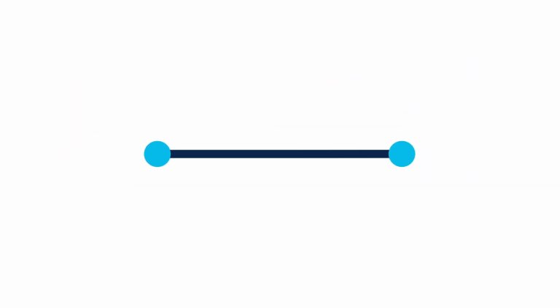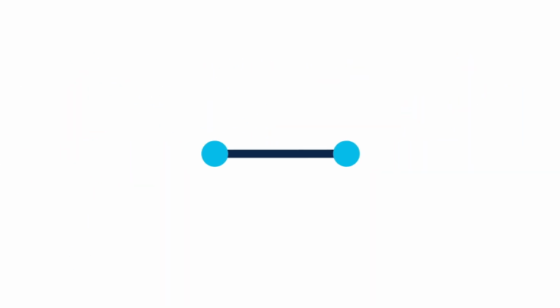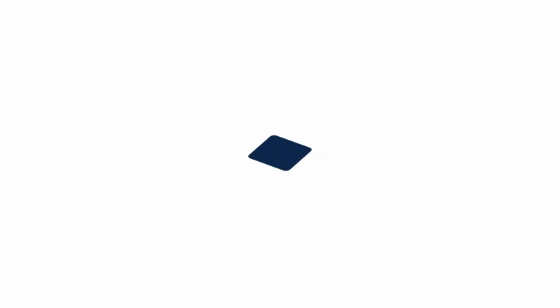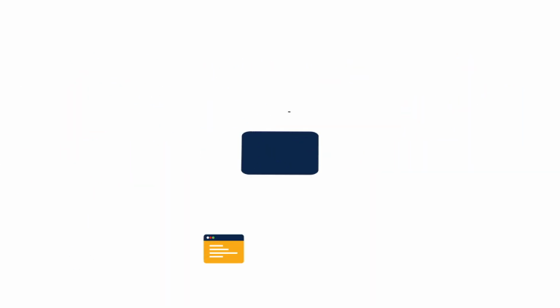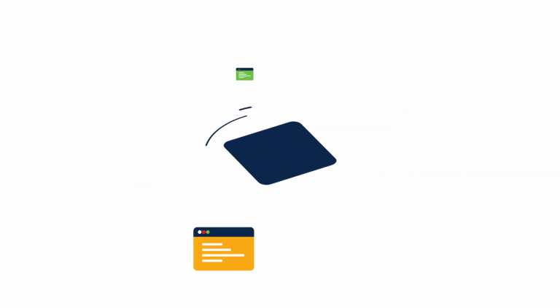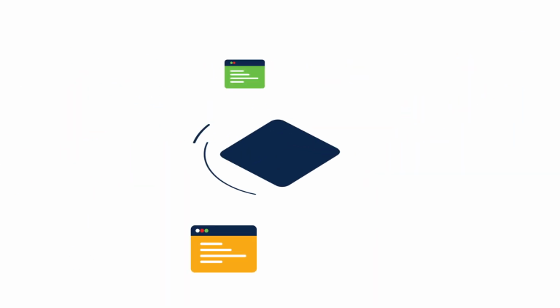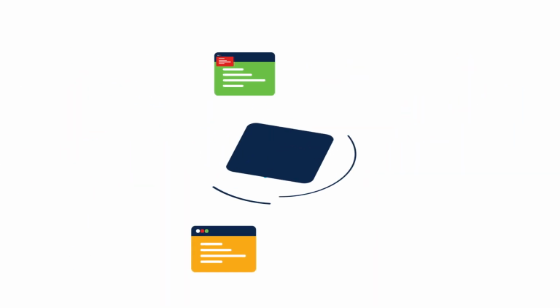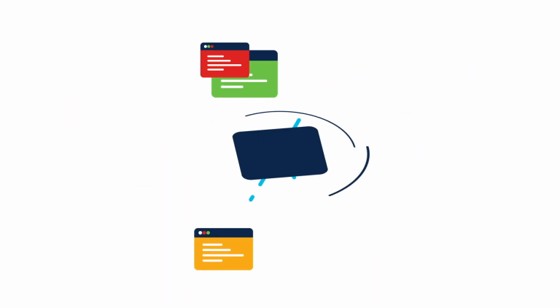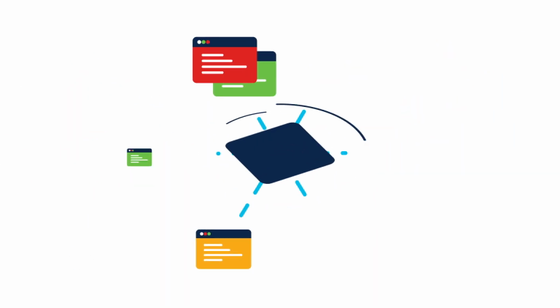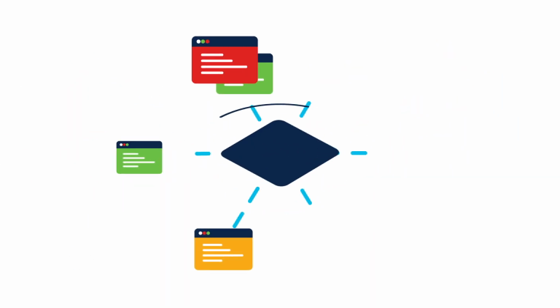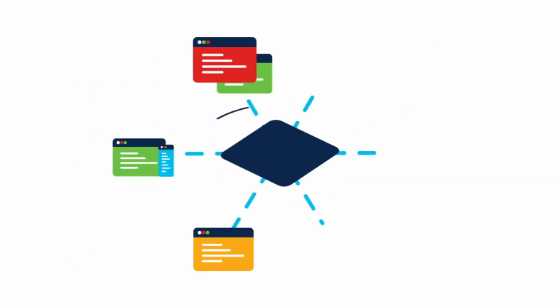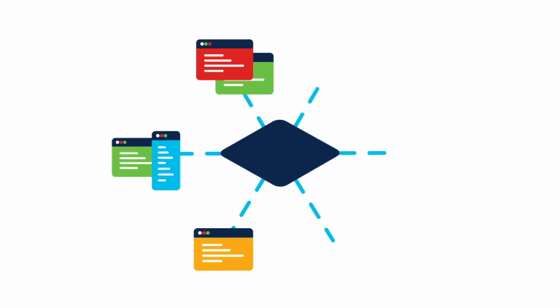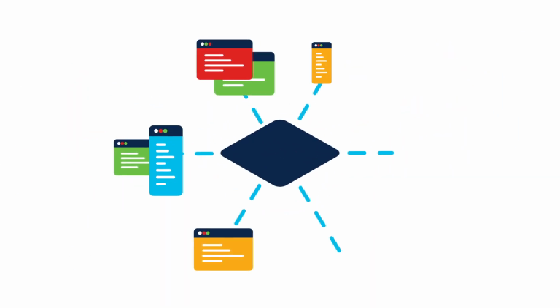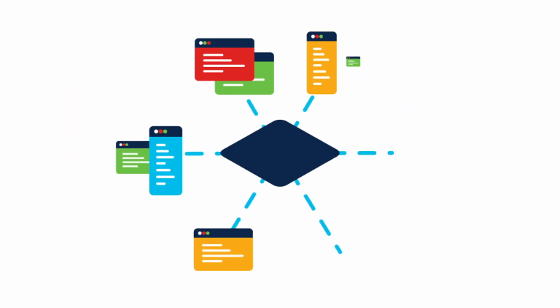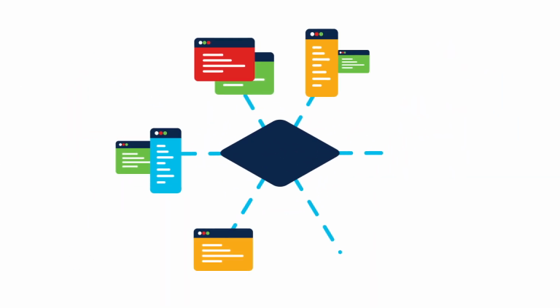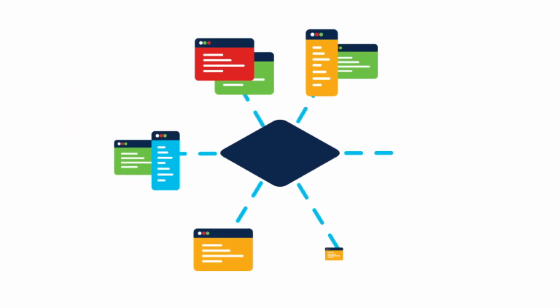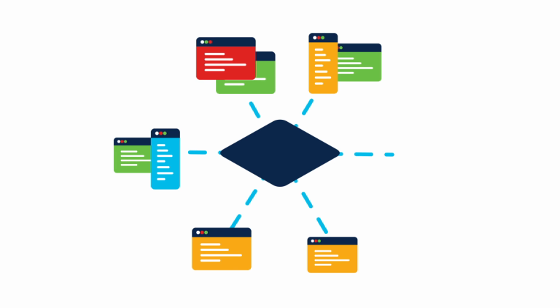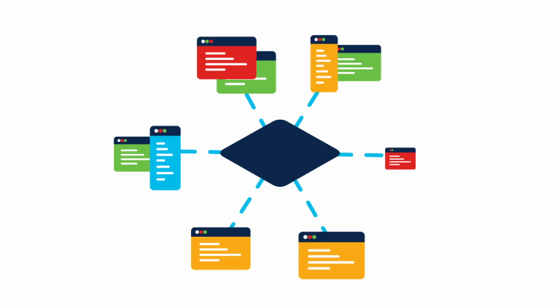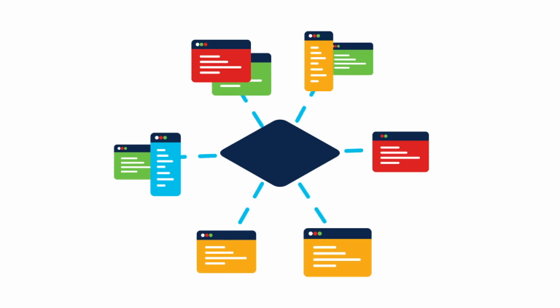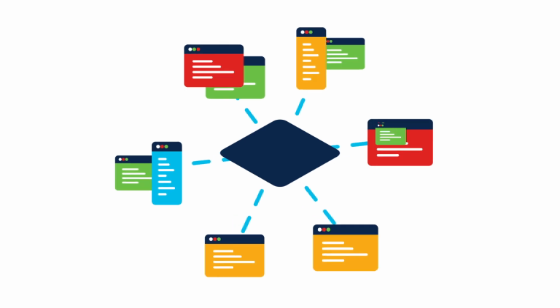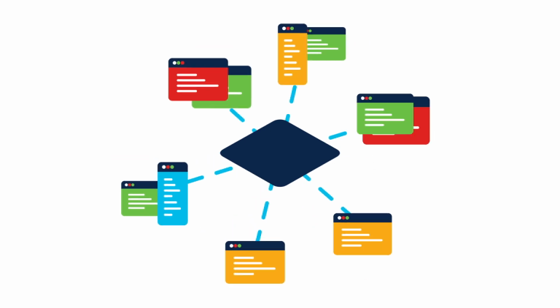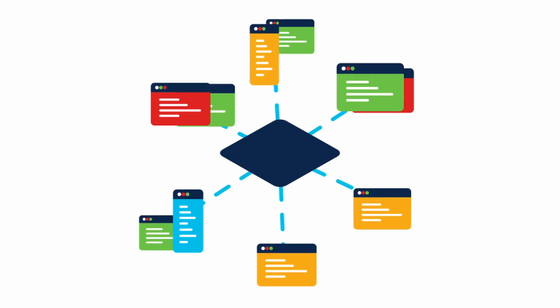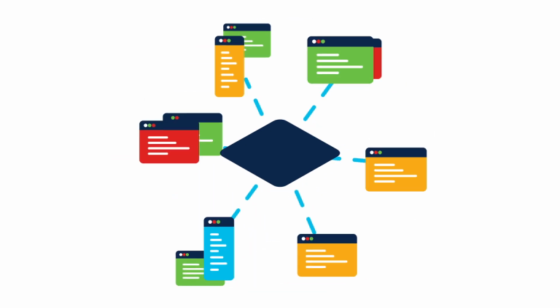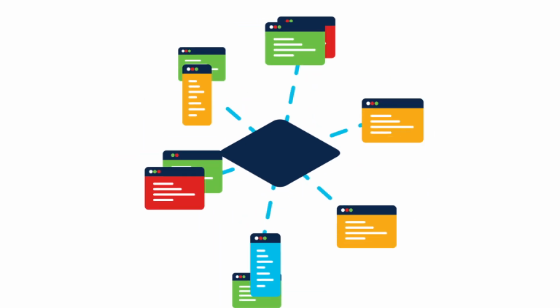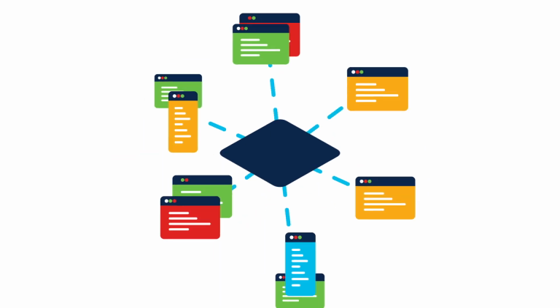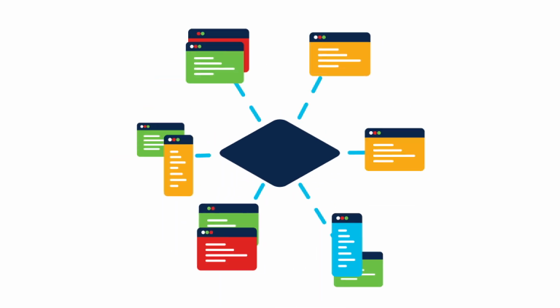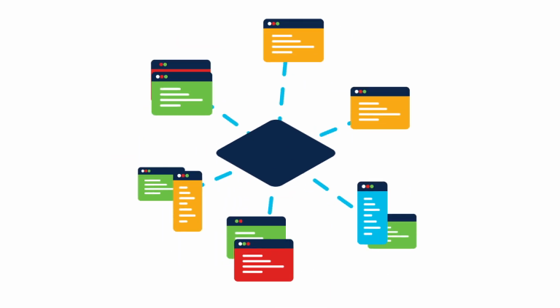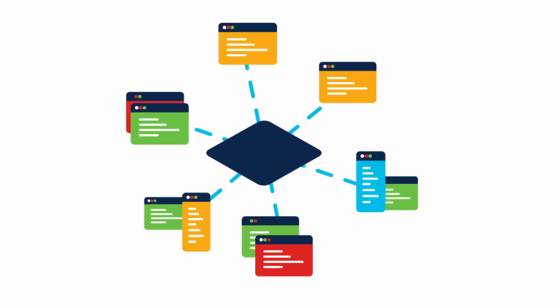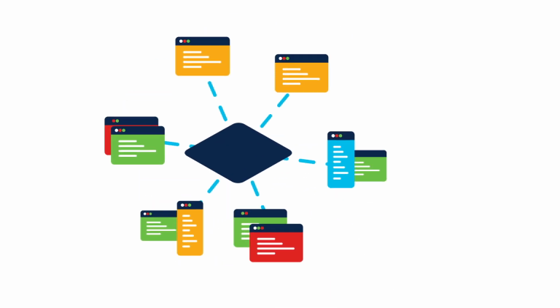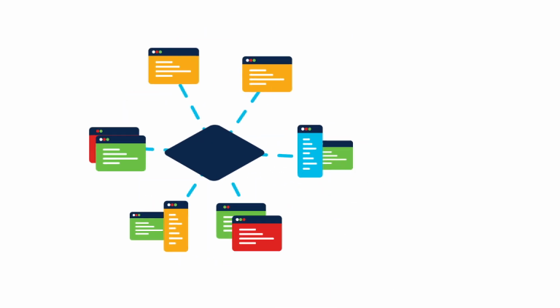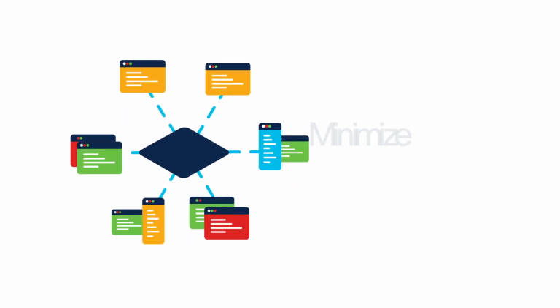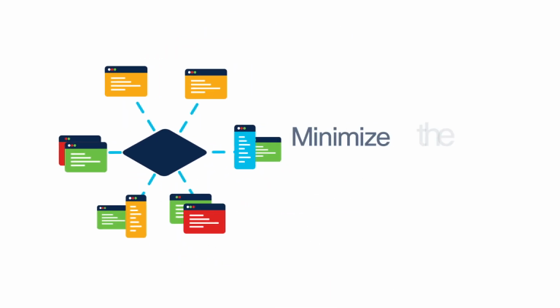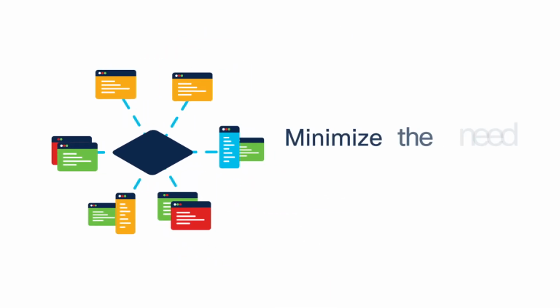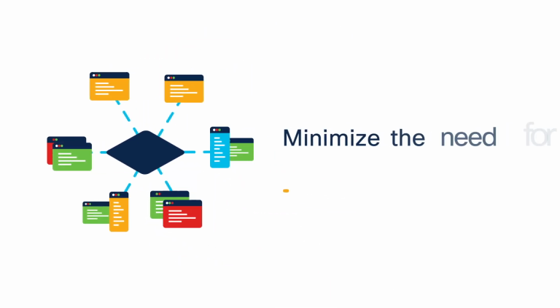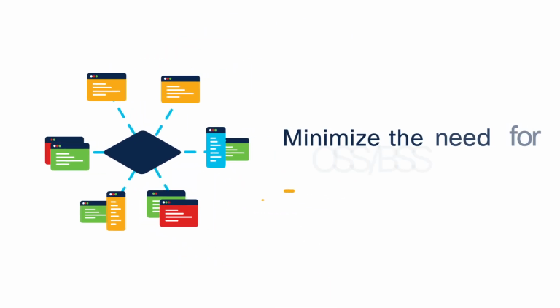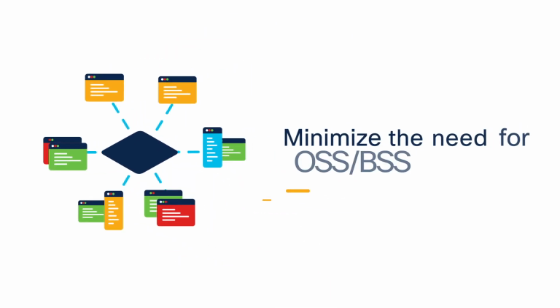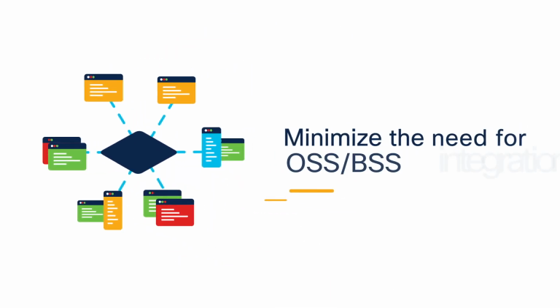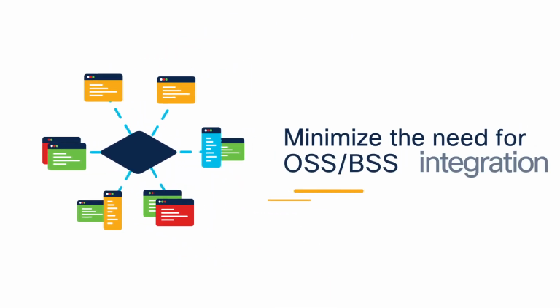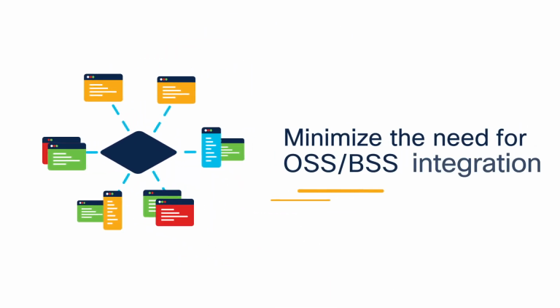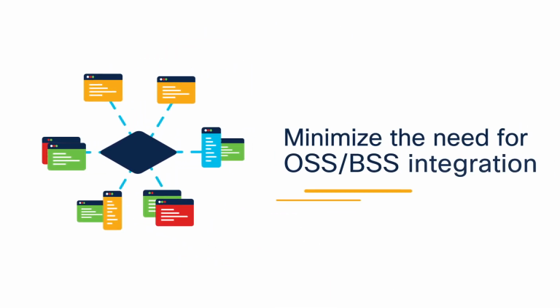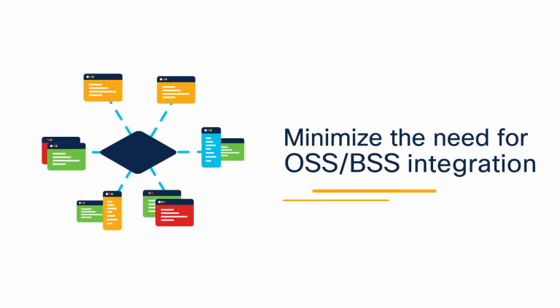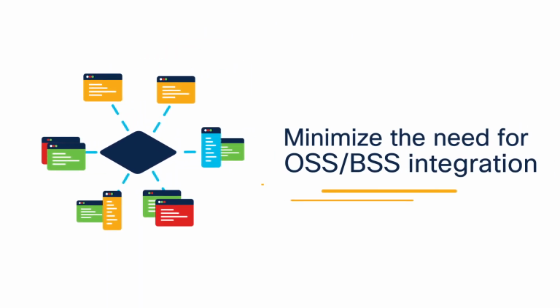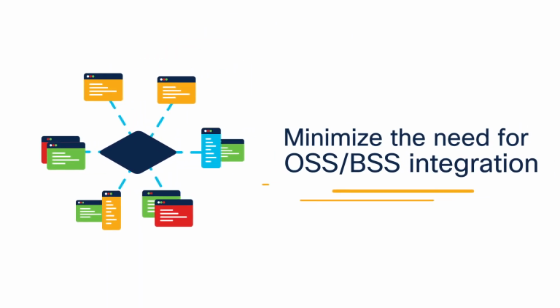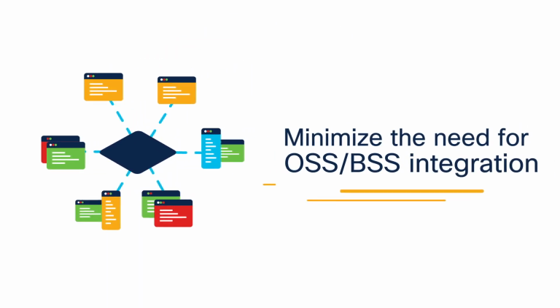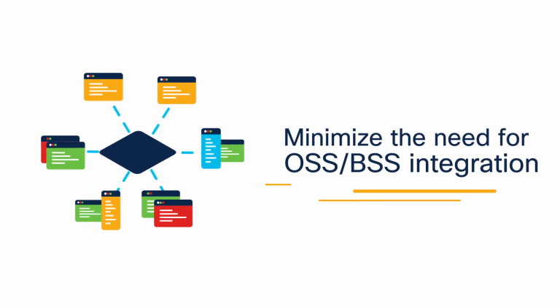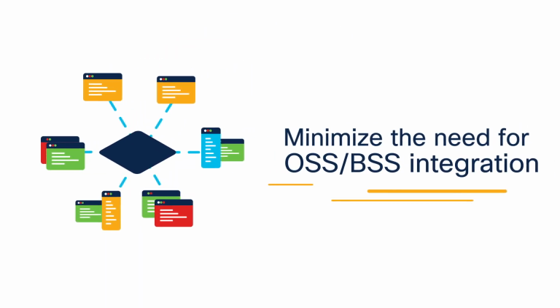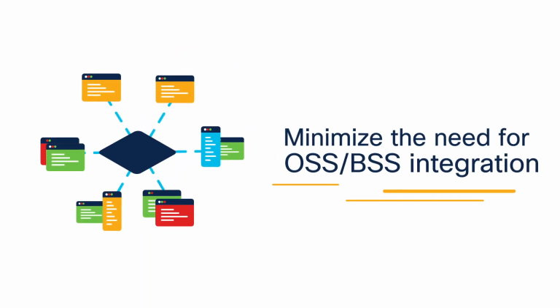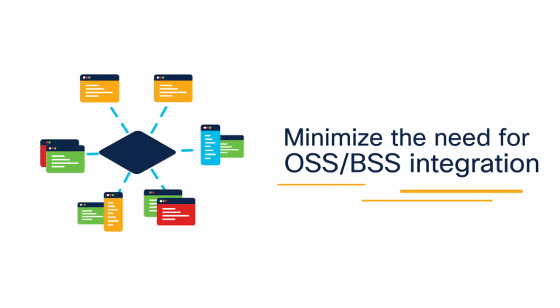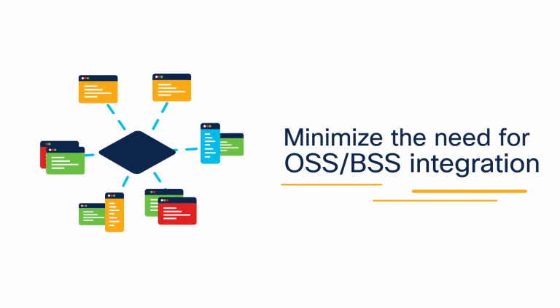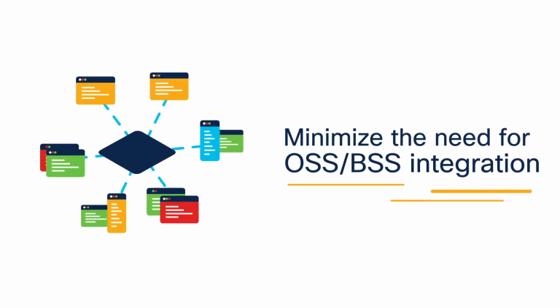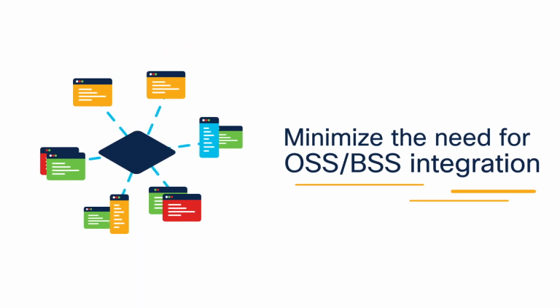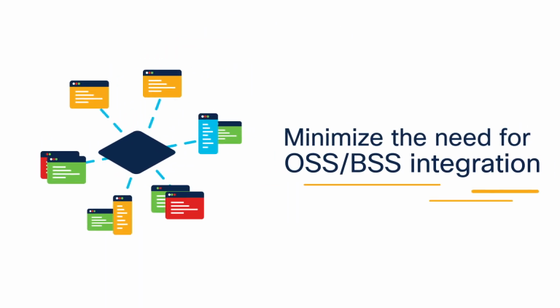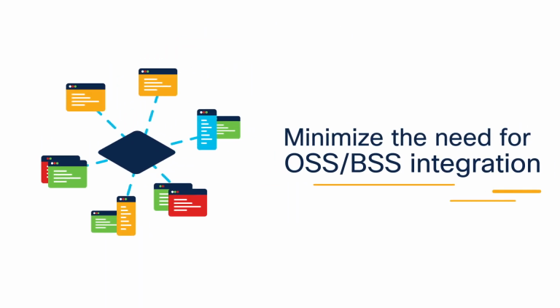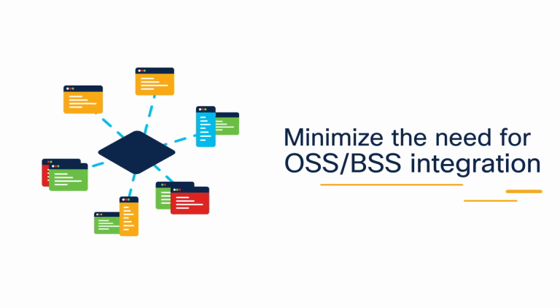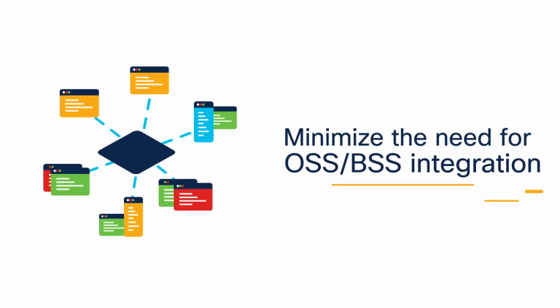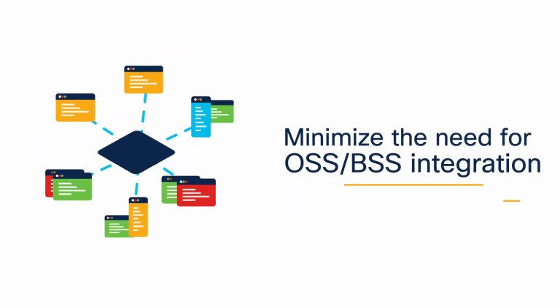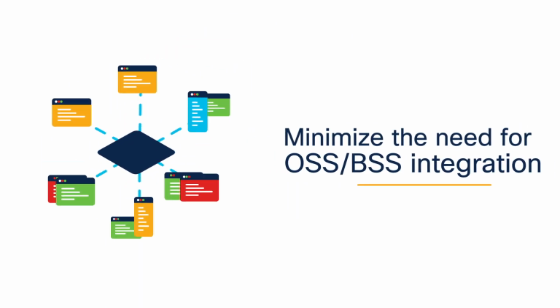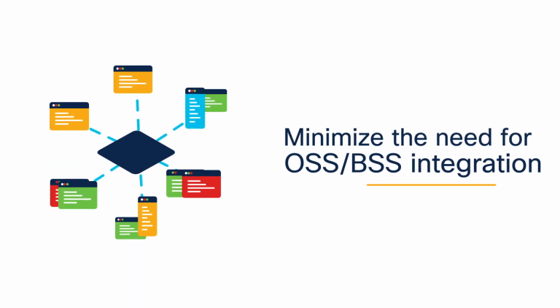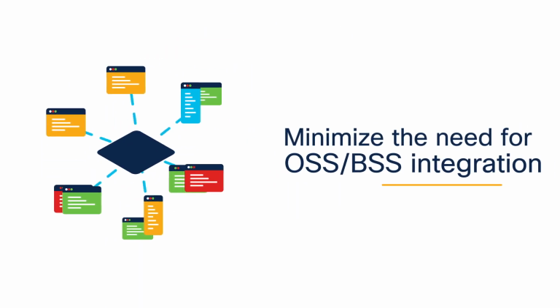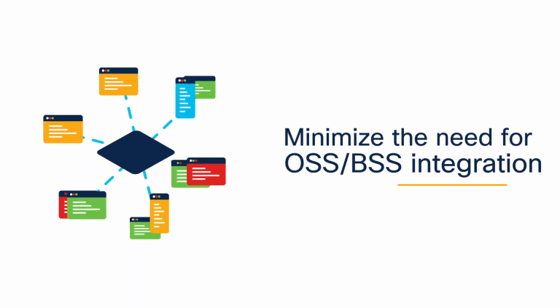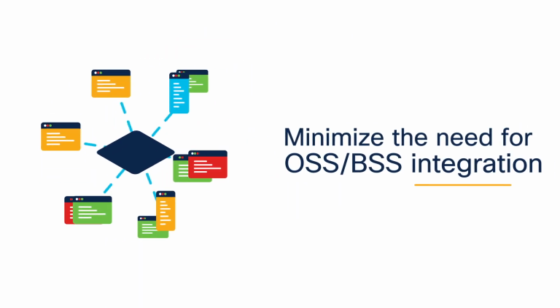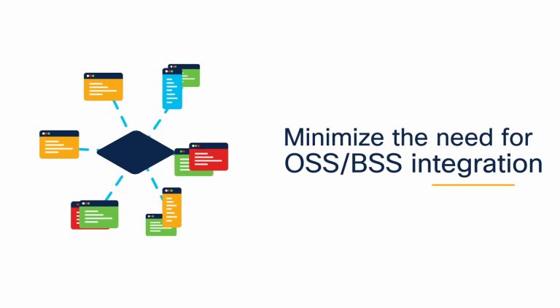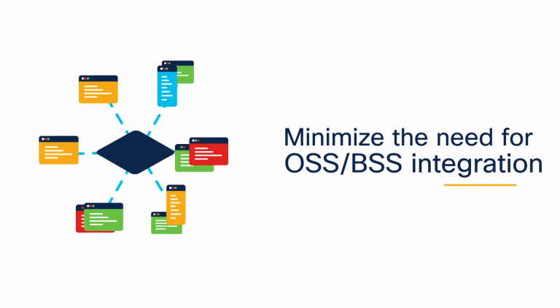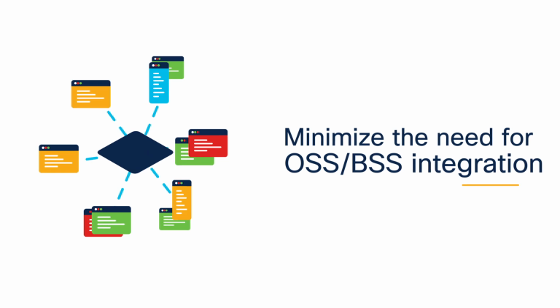Fifth, the control plane comes with open APIs that minimize the need for OSS-BSS infrastructure integration.